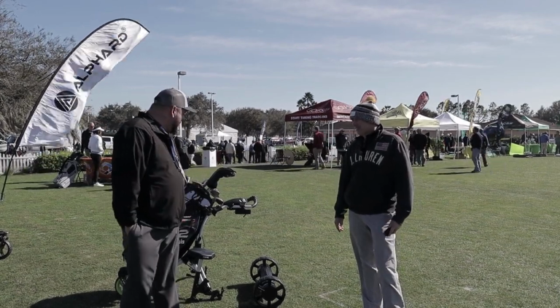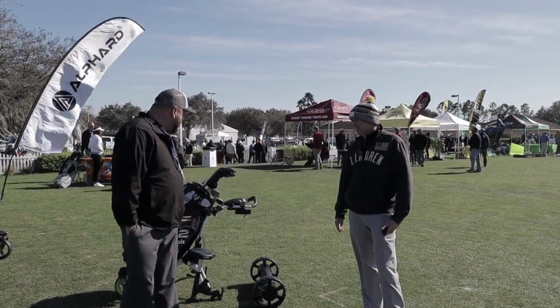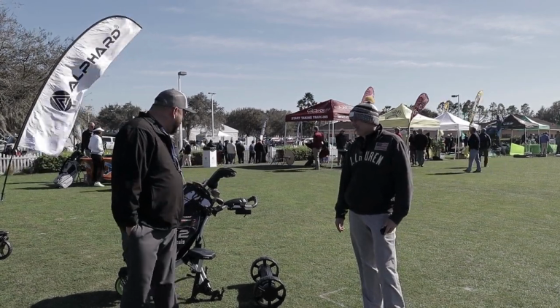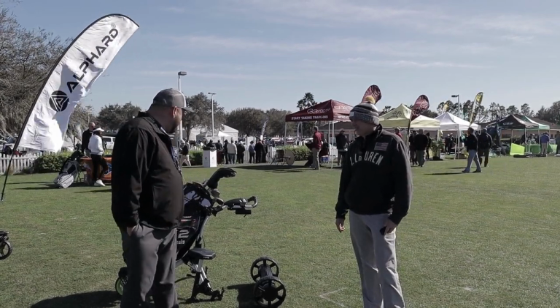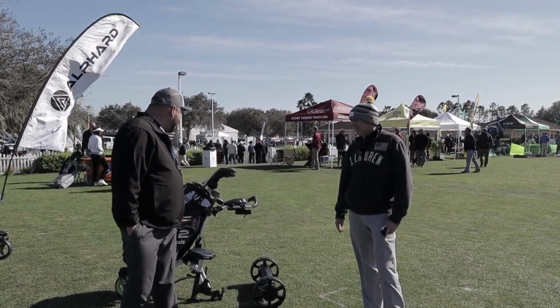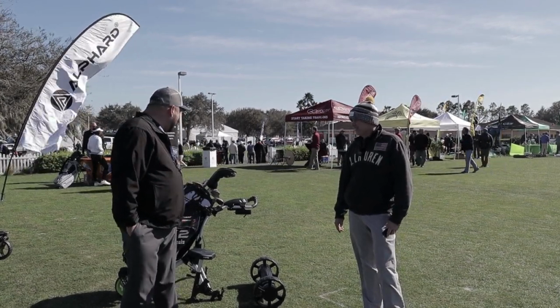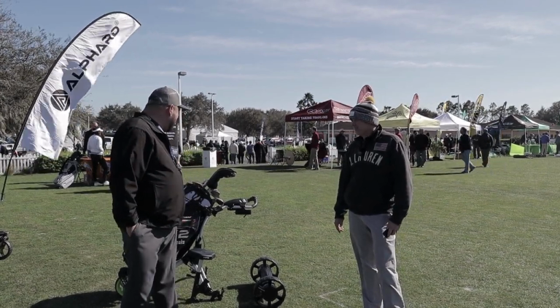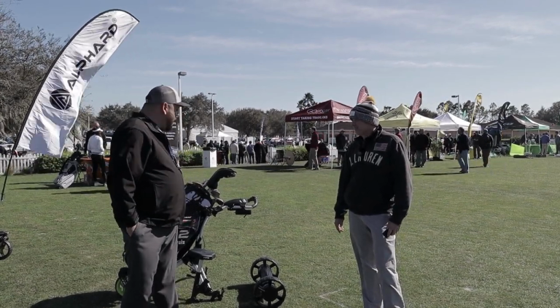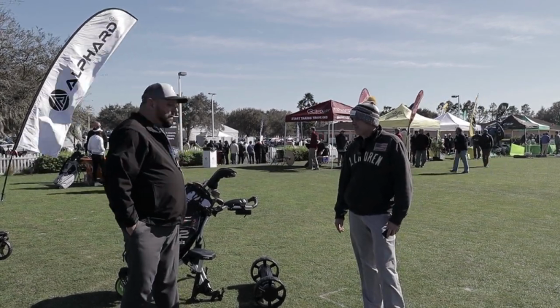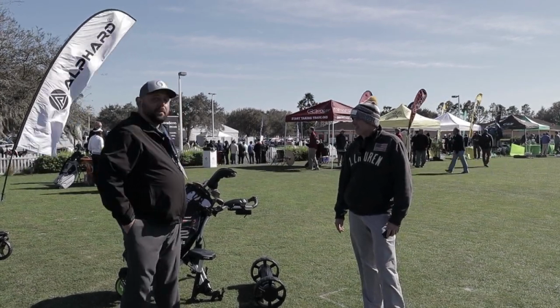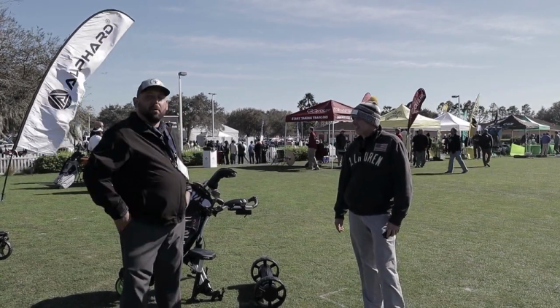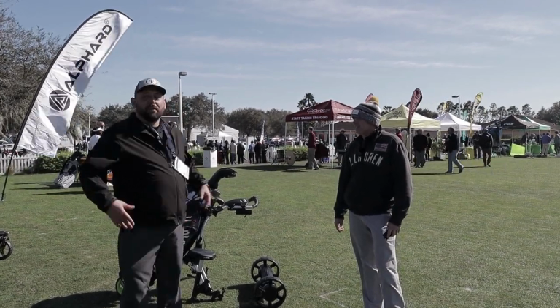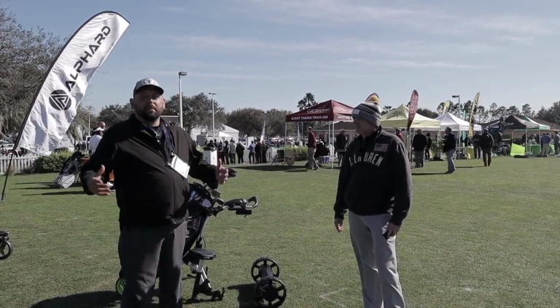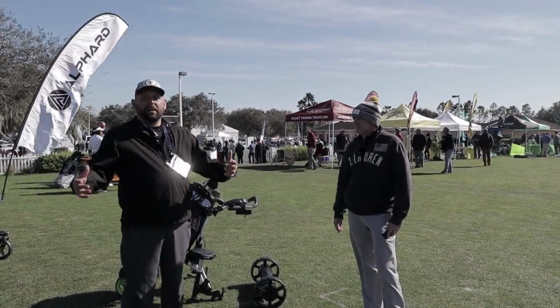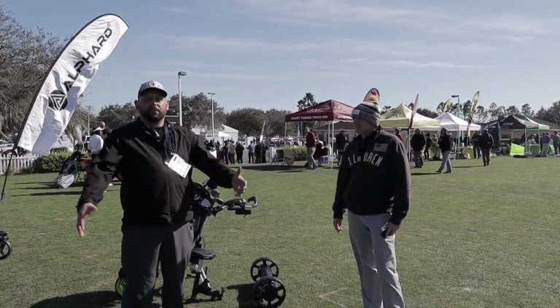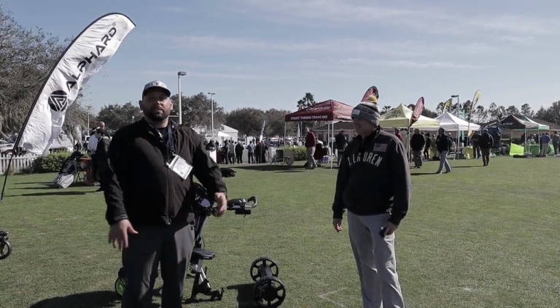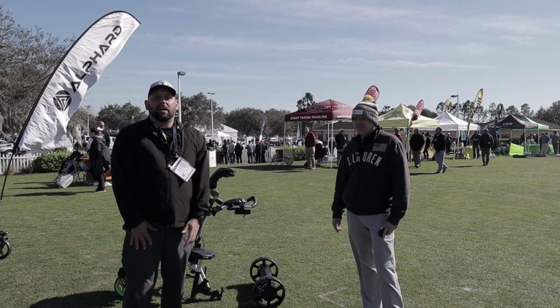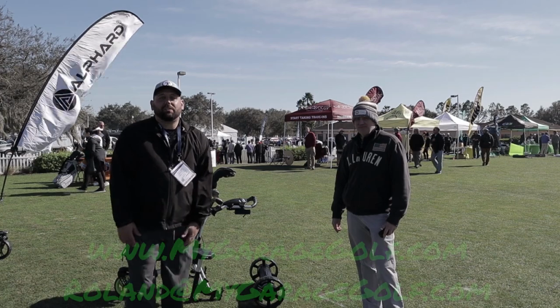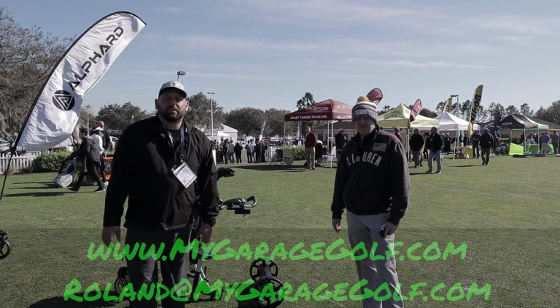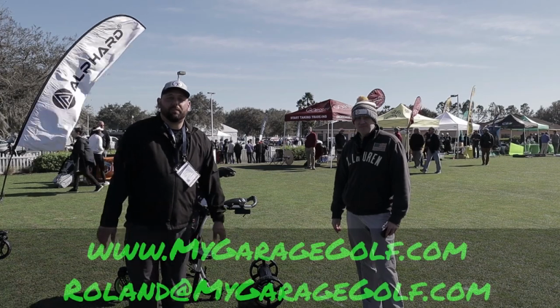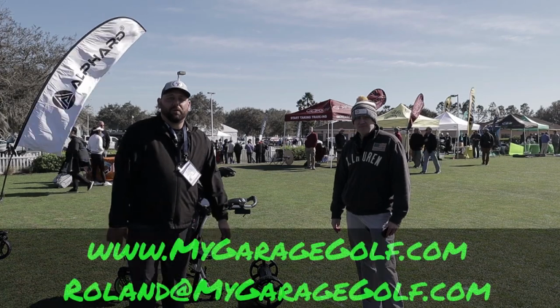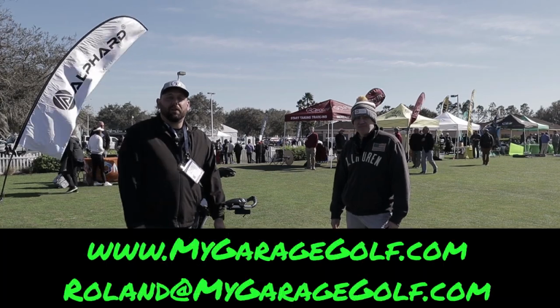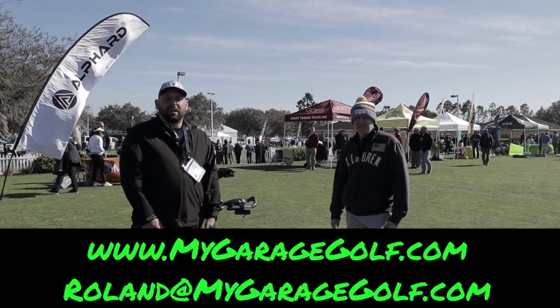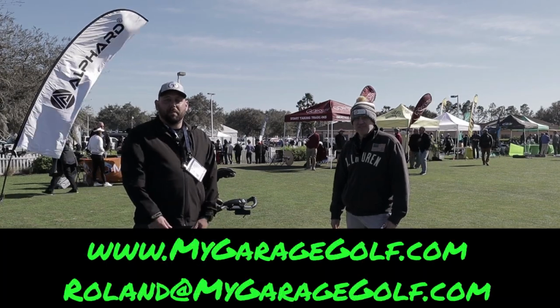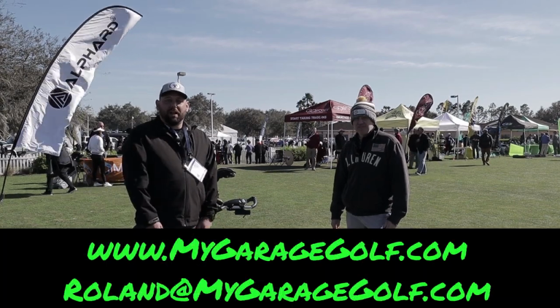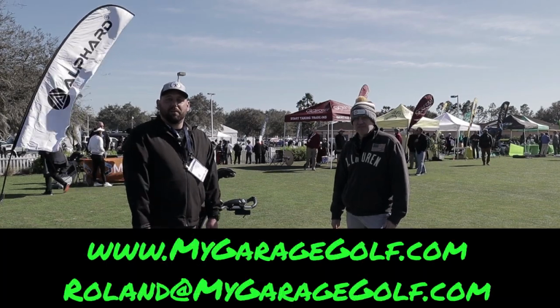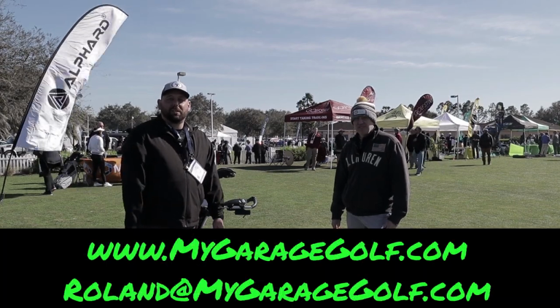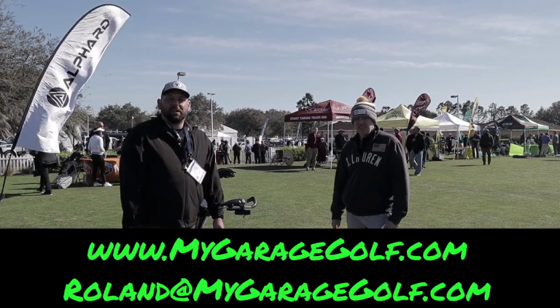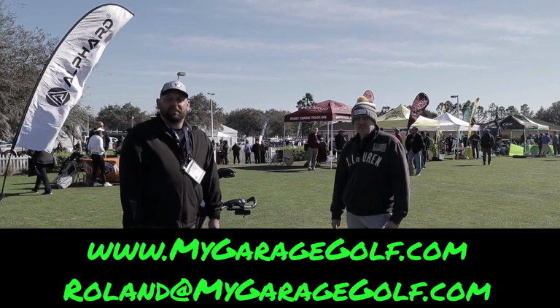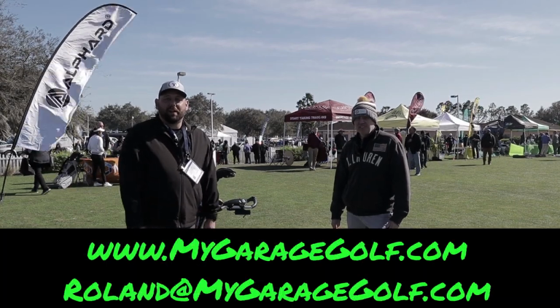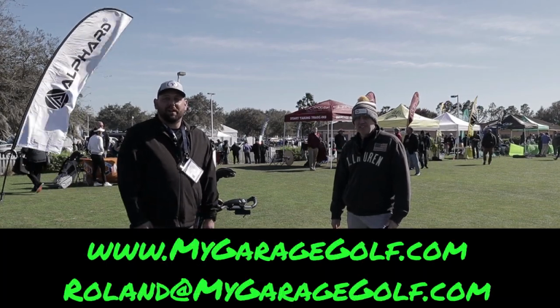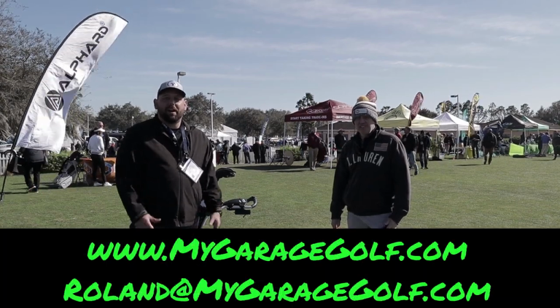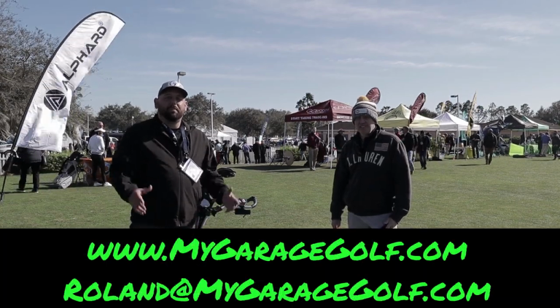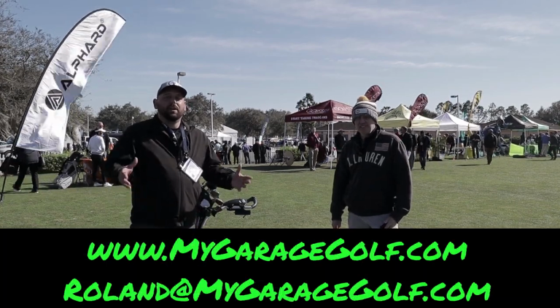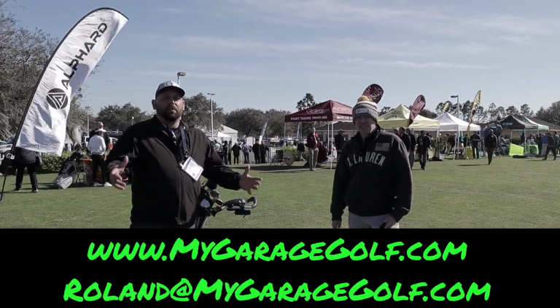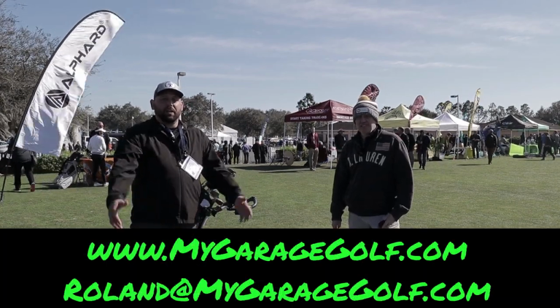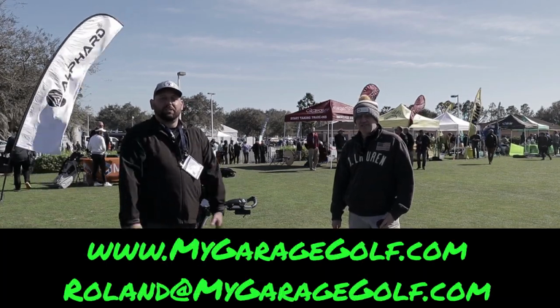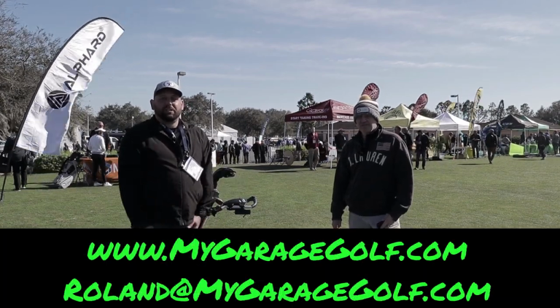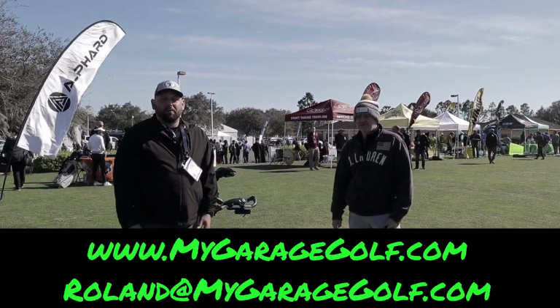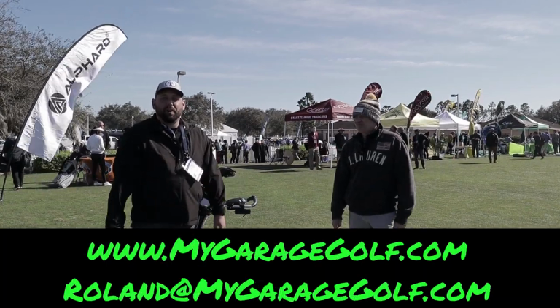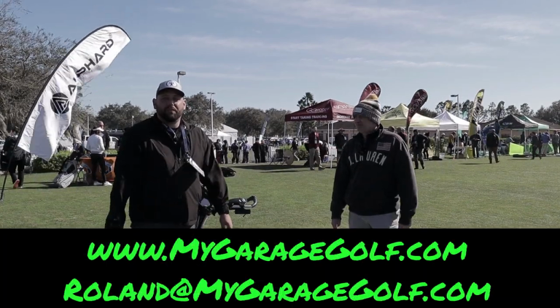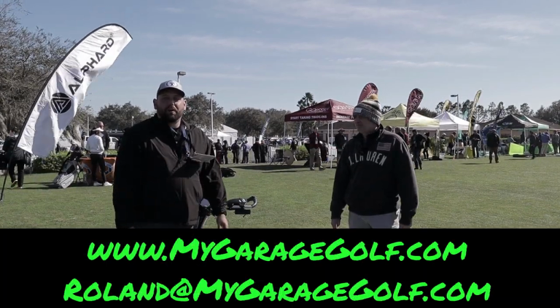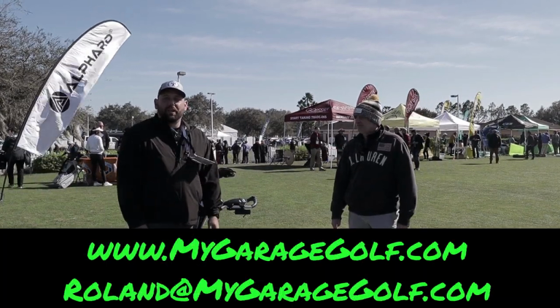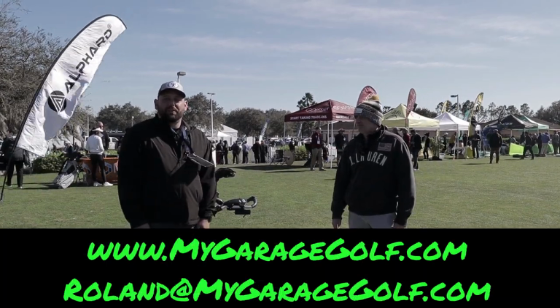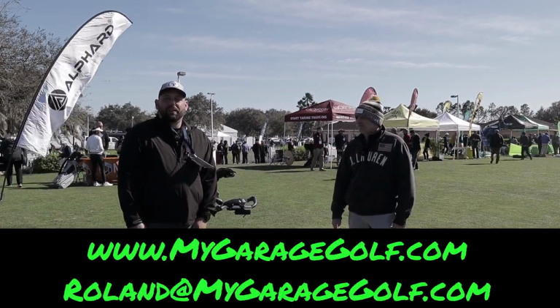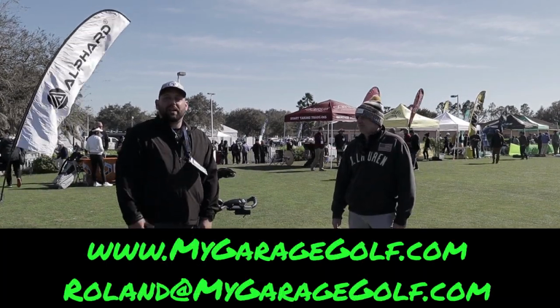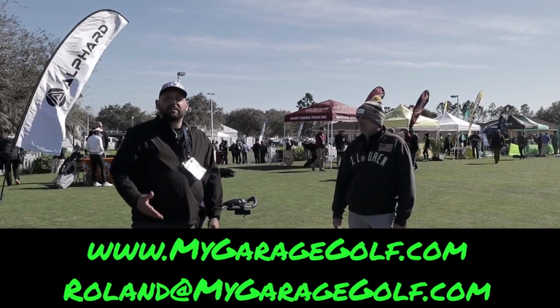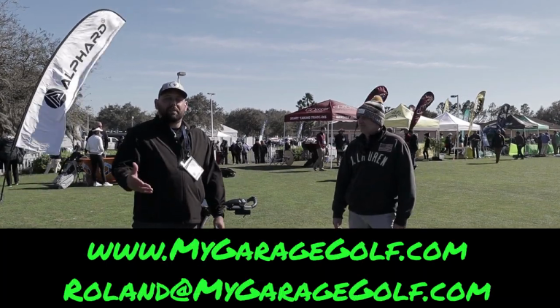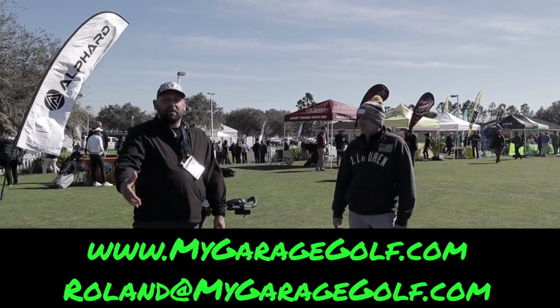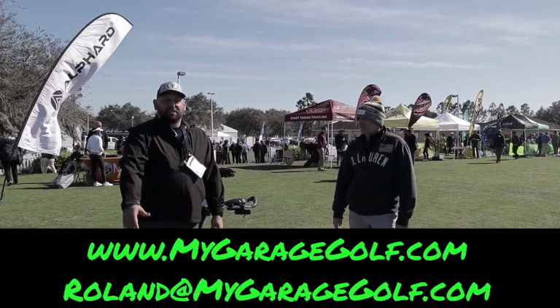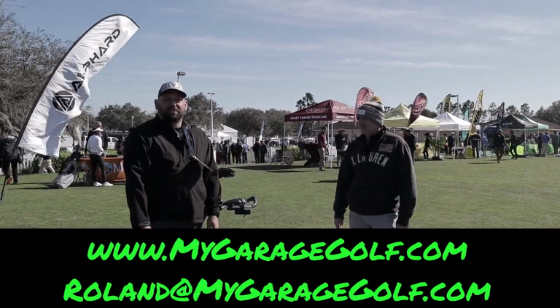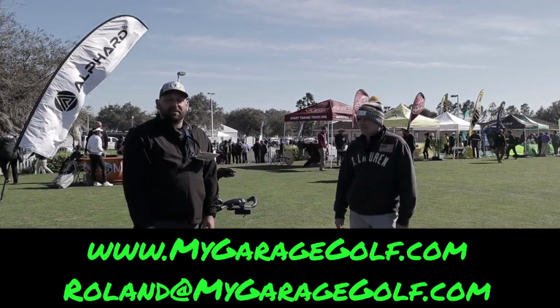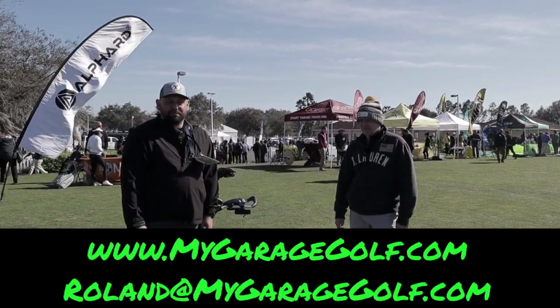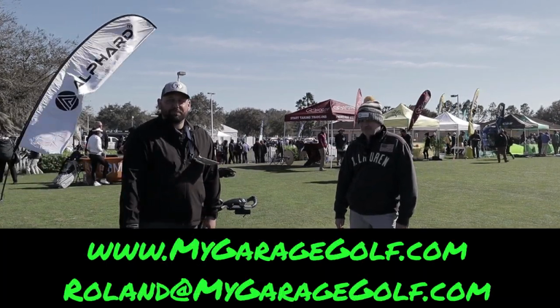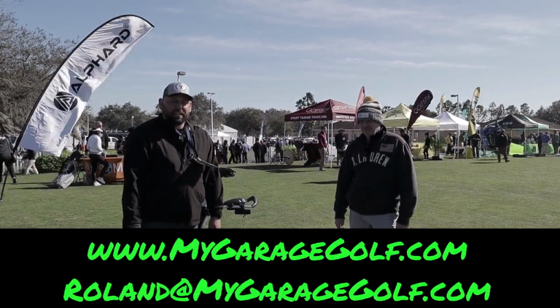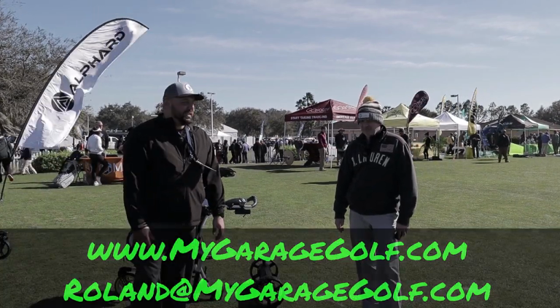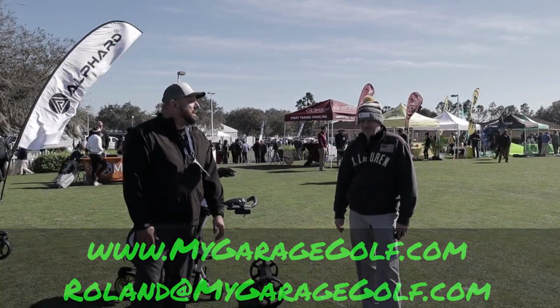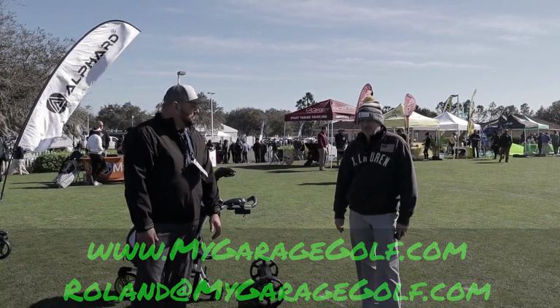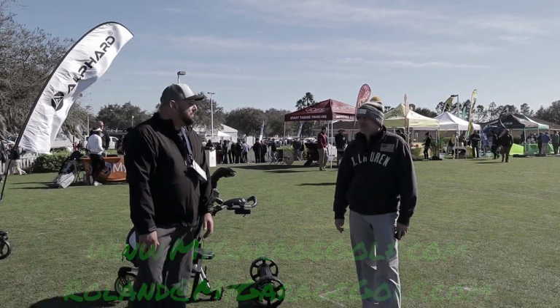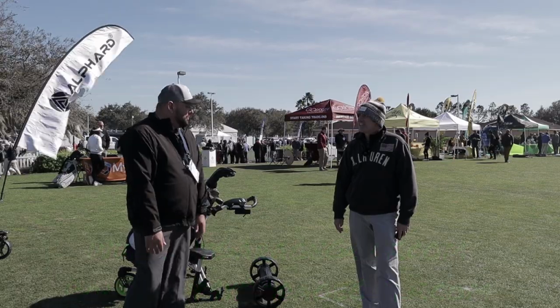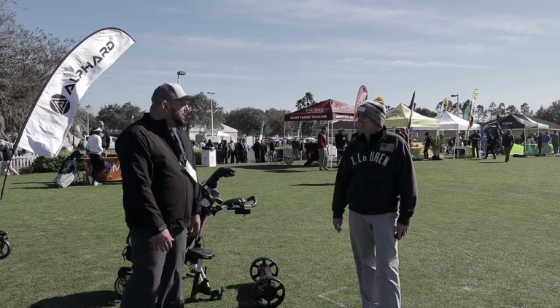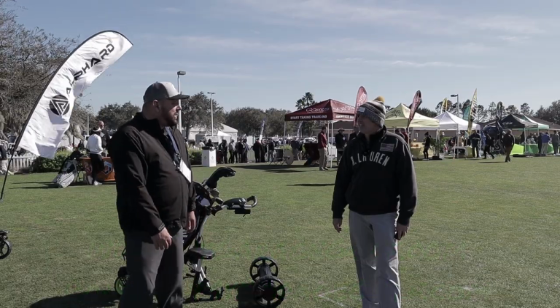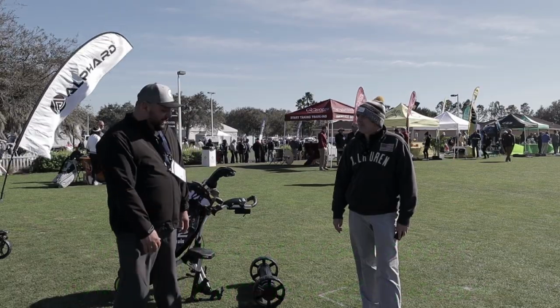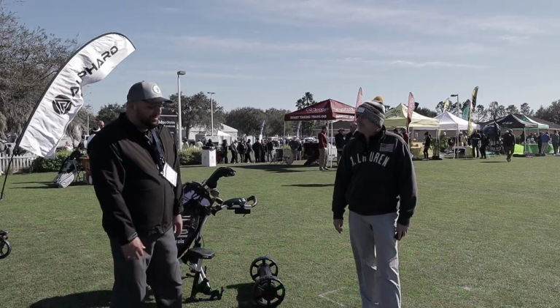Thank you so very much. For more information, reach out to us at Roland at MyGarageGolf.com. We'll get you some more info on anything you guys have questions on. Thanks again. Appreciate it.